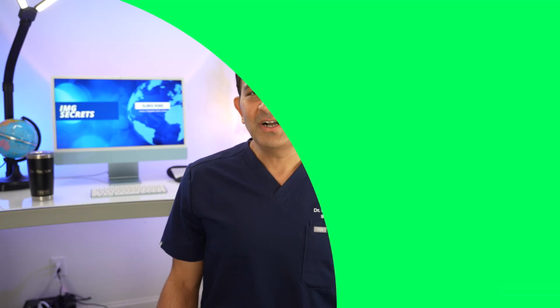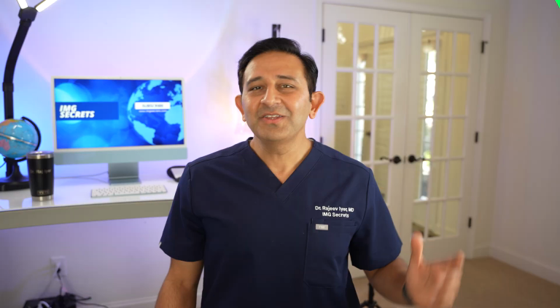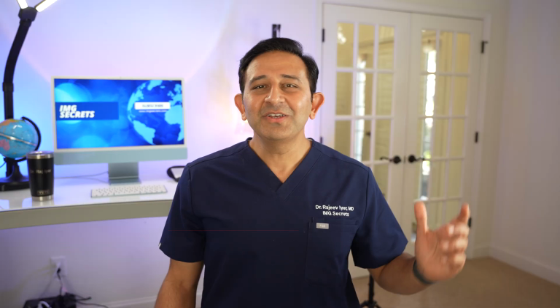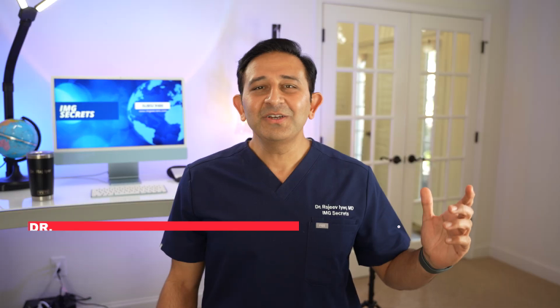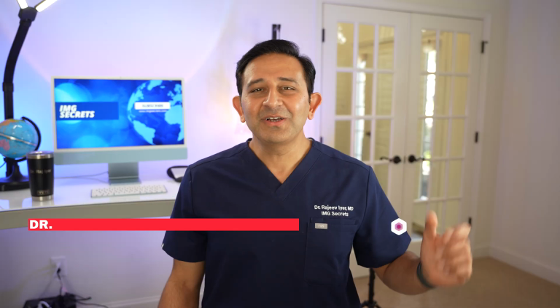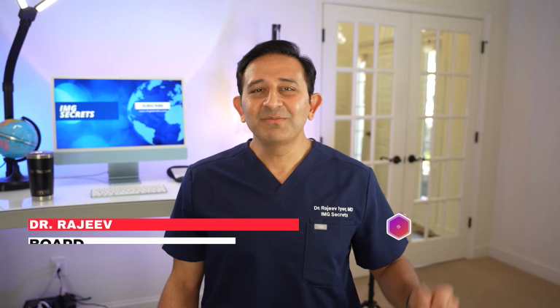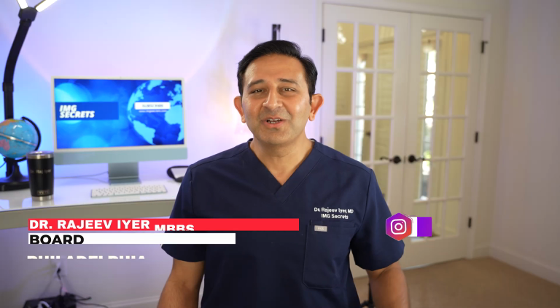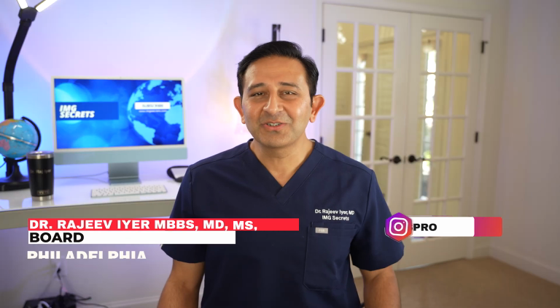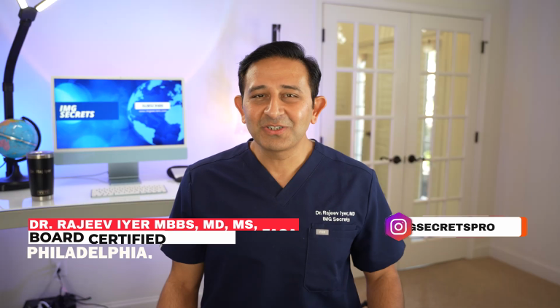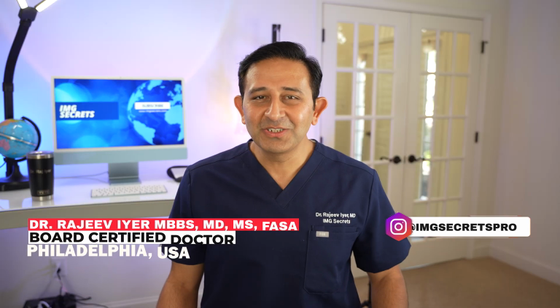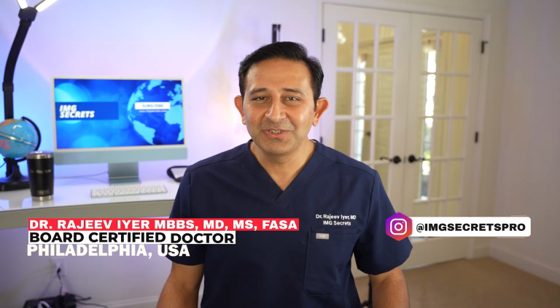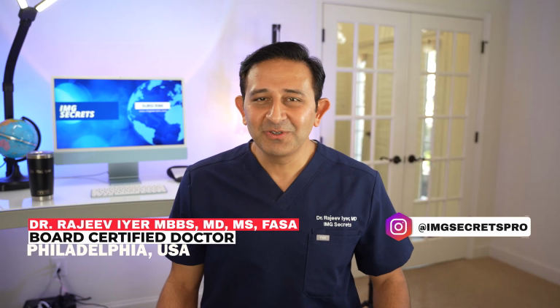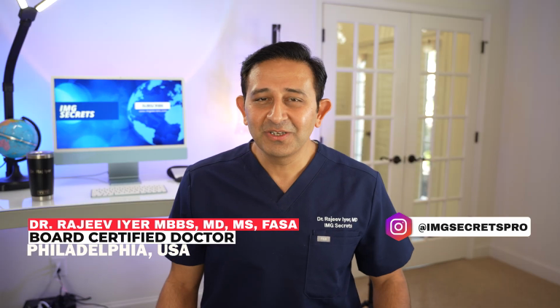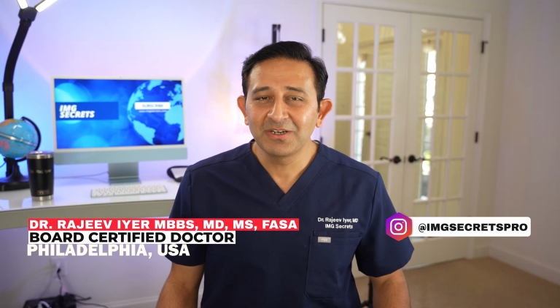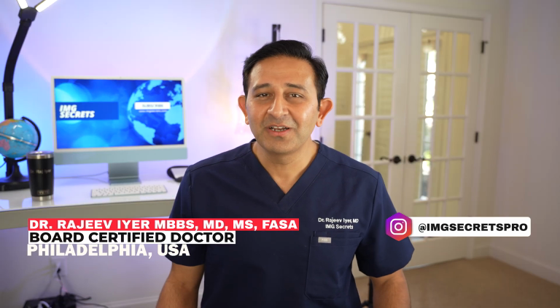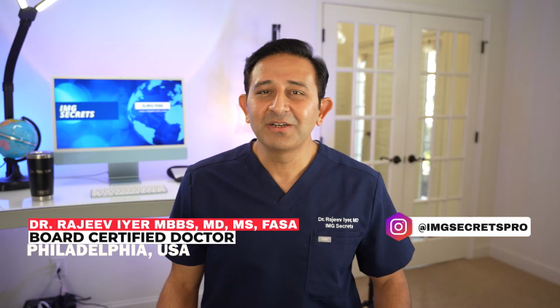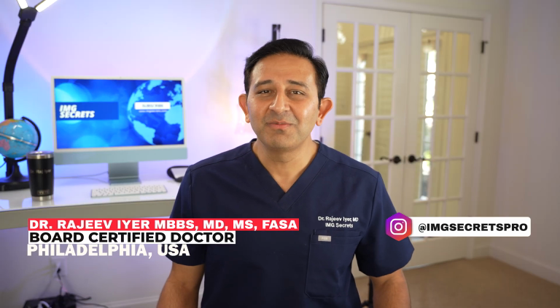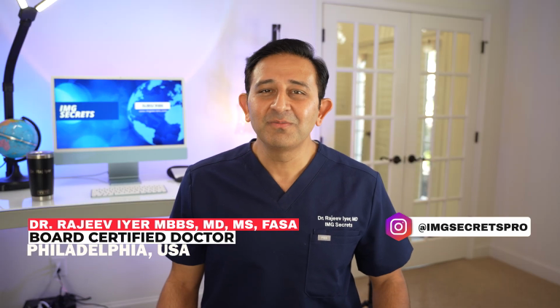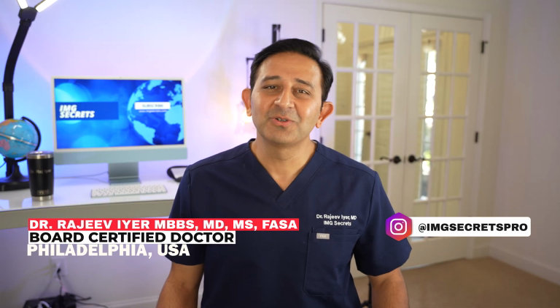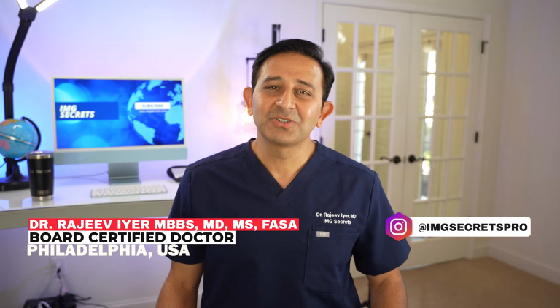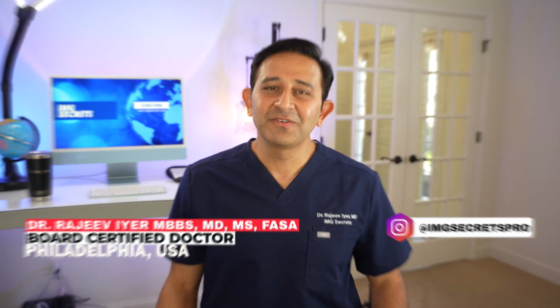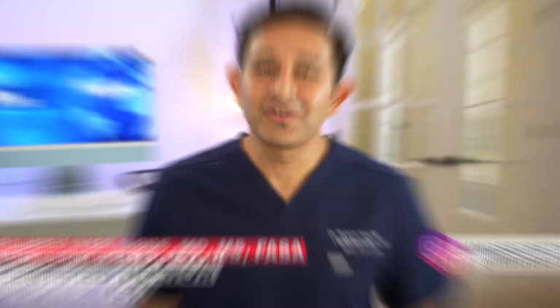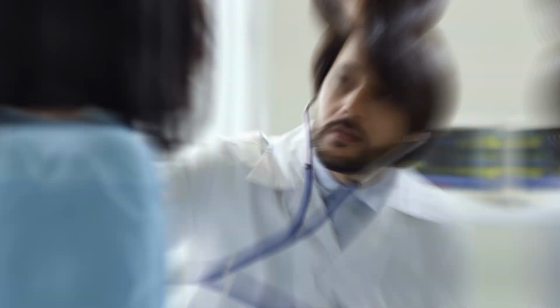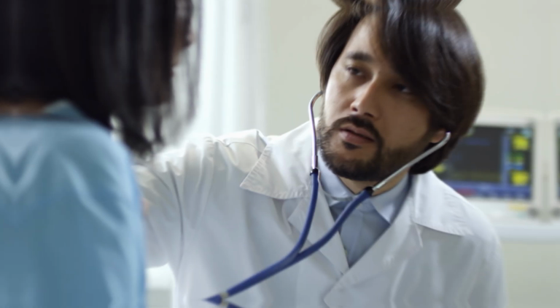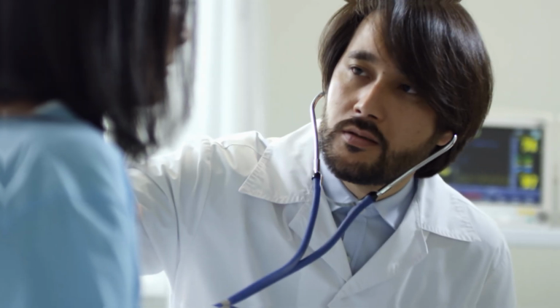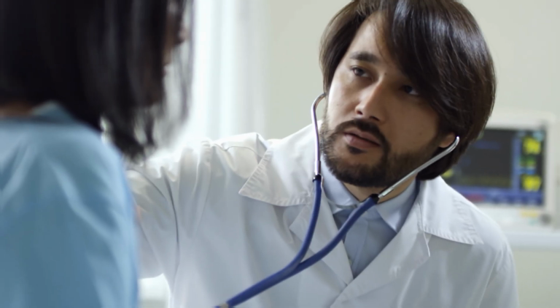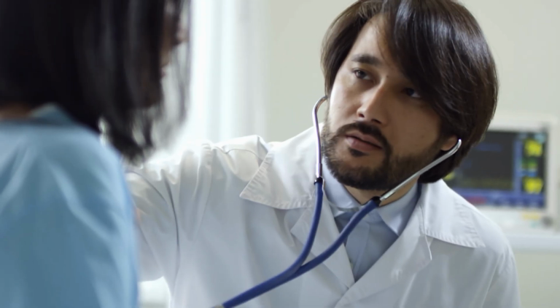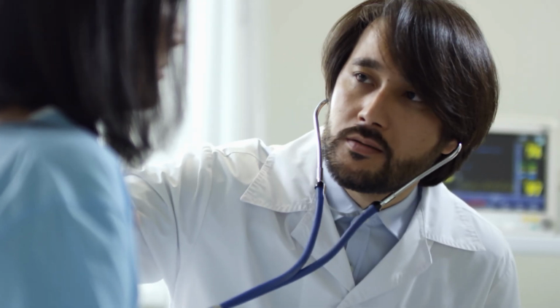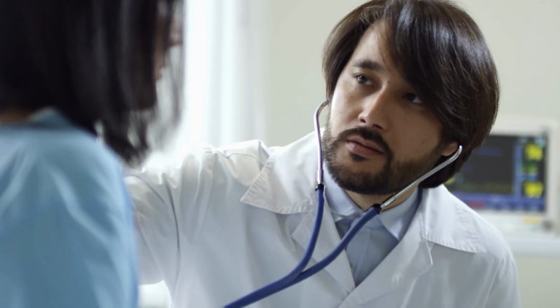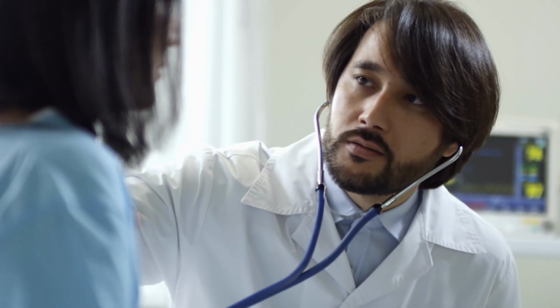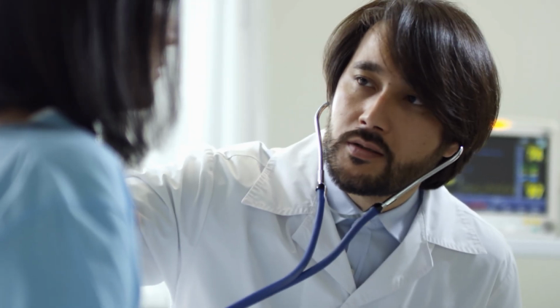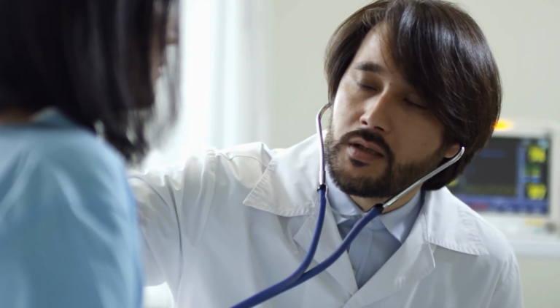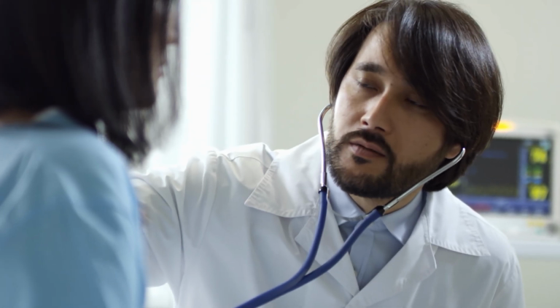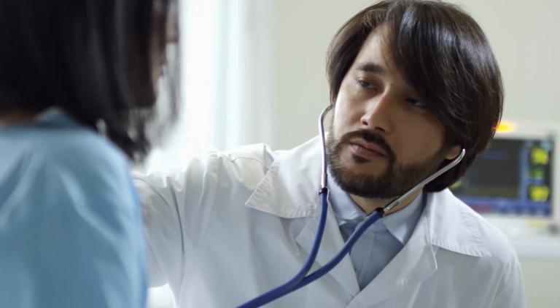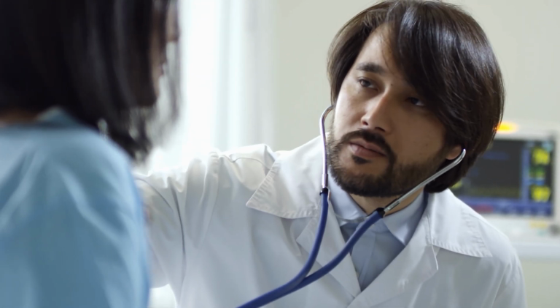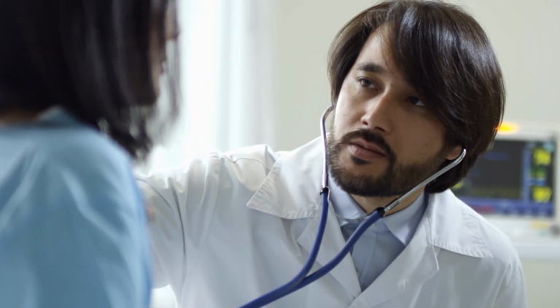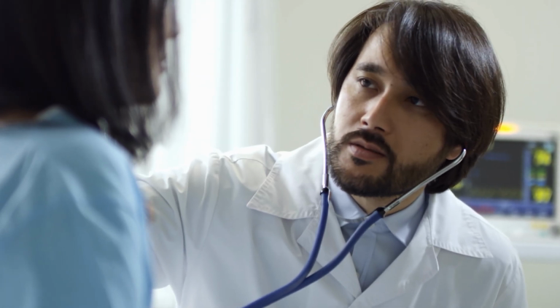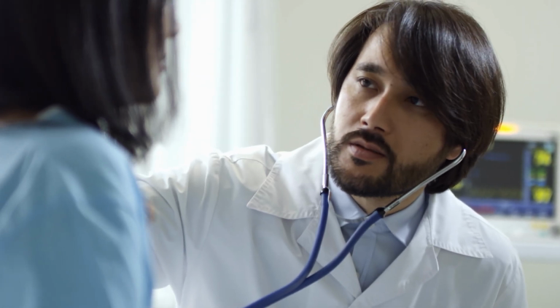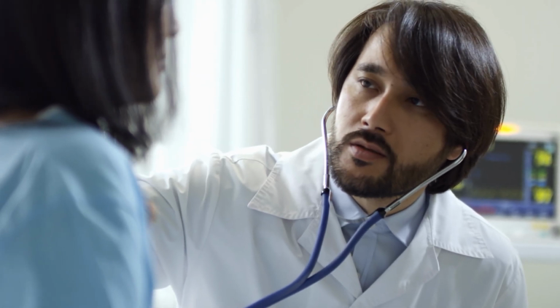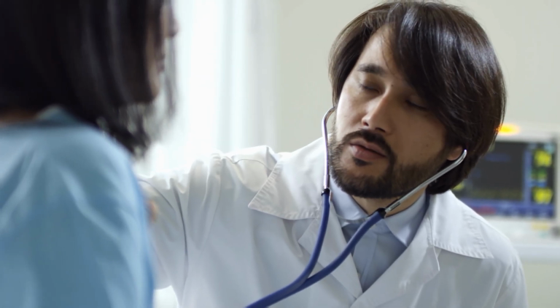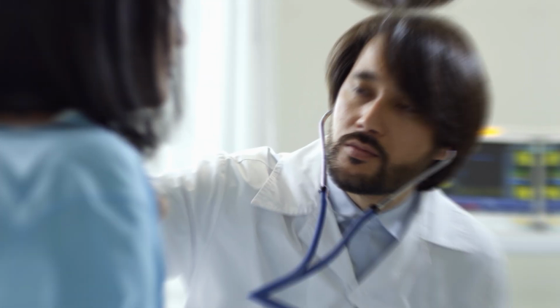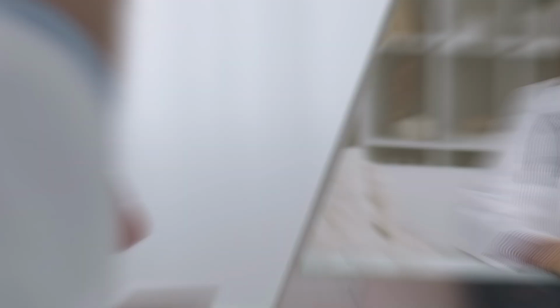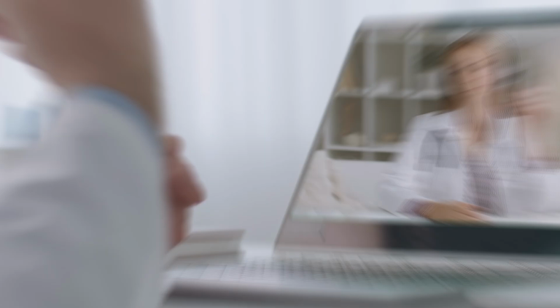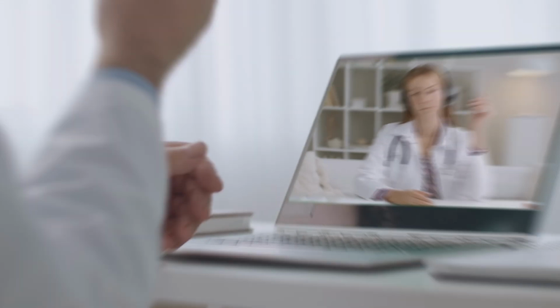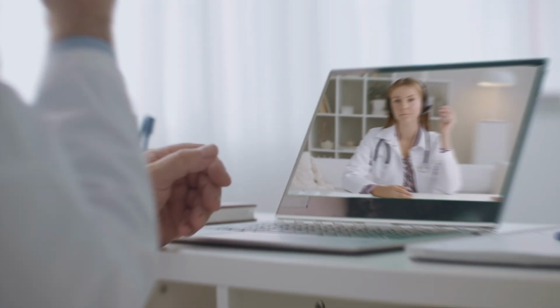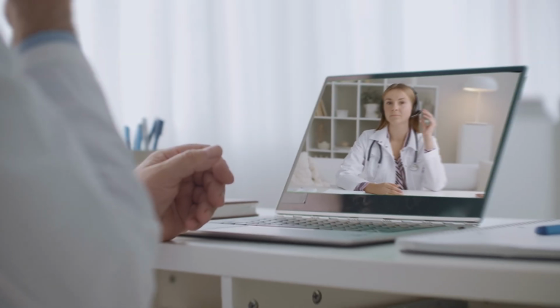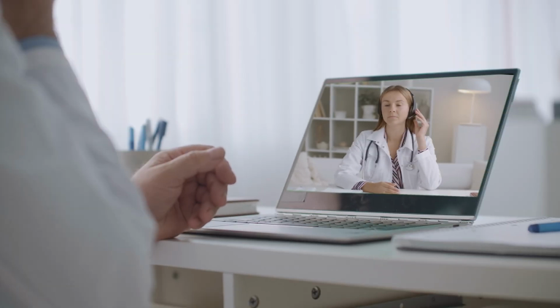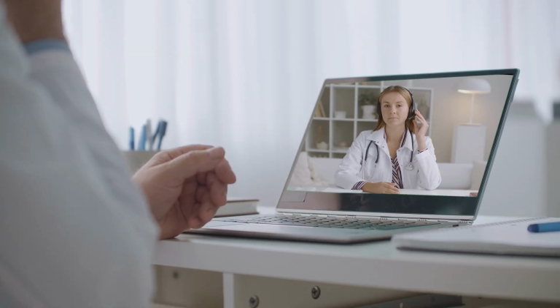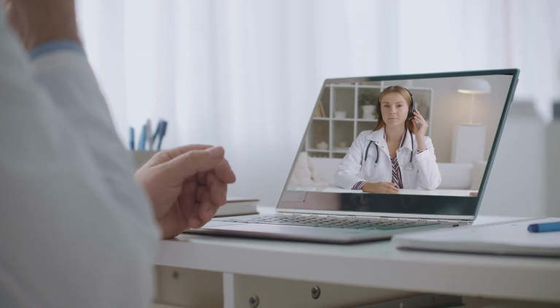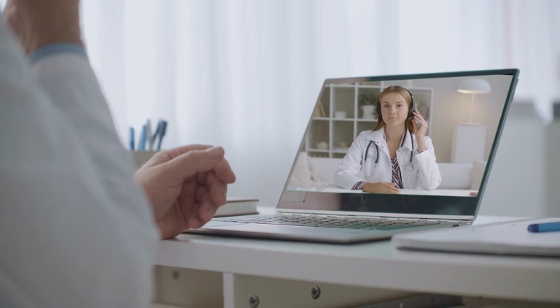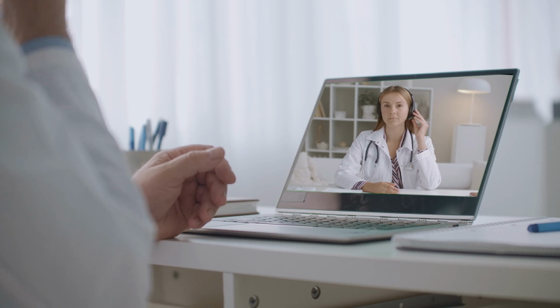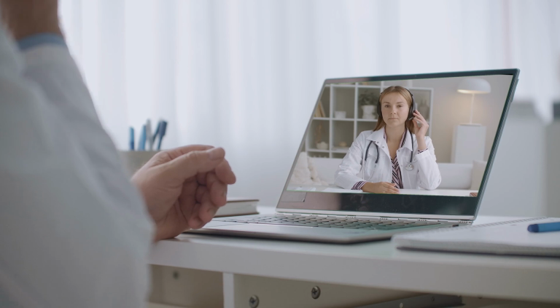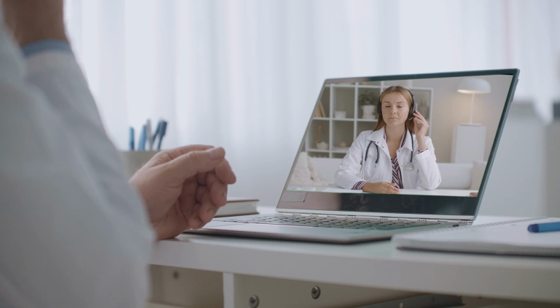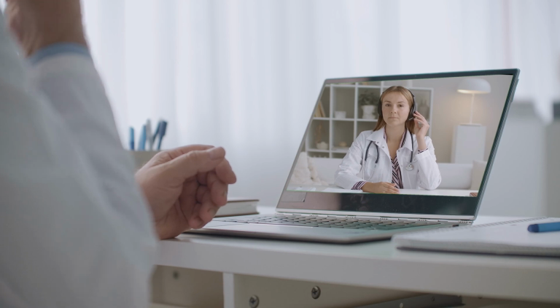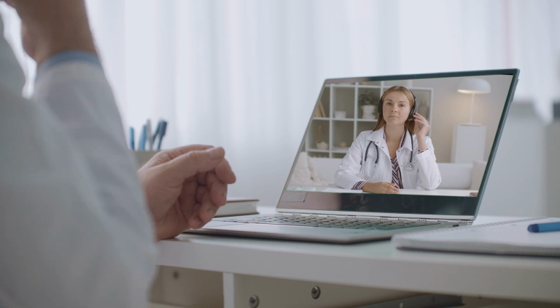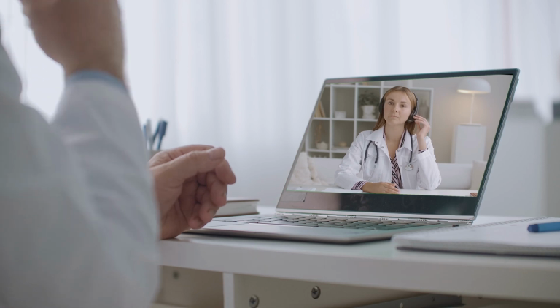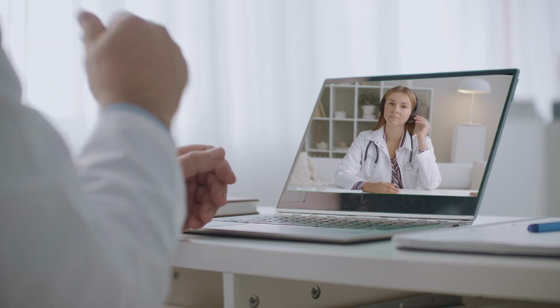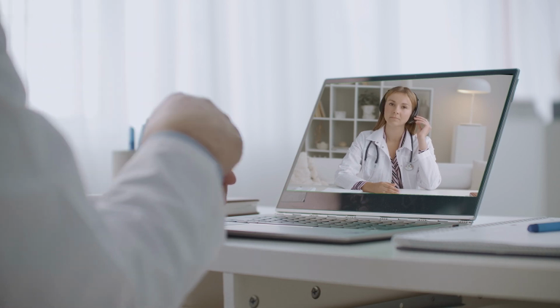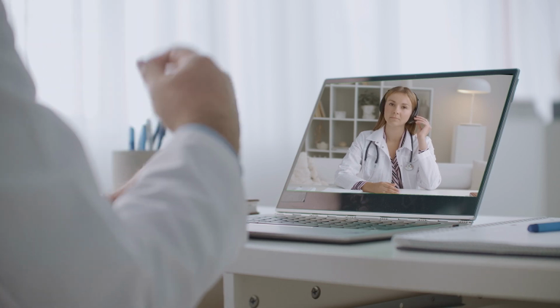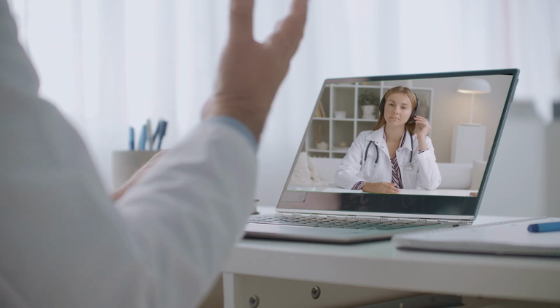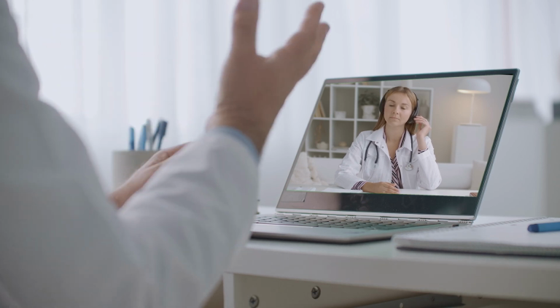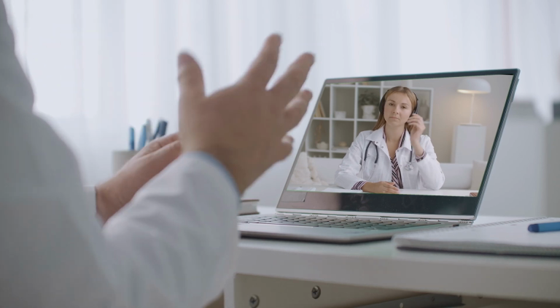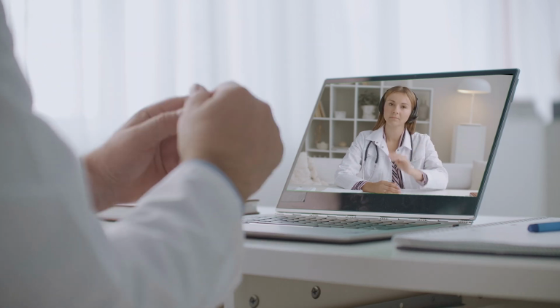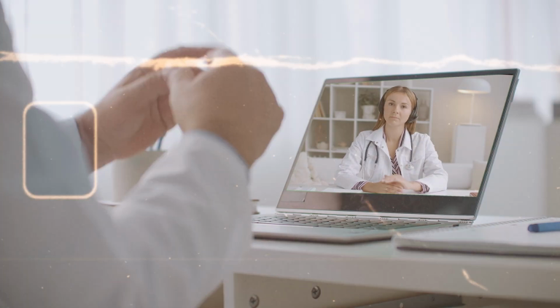Hi there, I'm Dr. Rajiv Iyer, a double board certified doctor working in the USA for many years. I come with the experience of guiding hundreds of doctors like you.